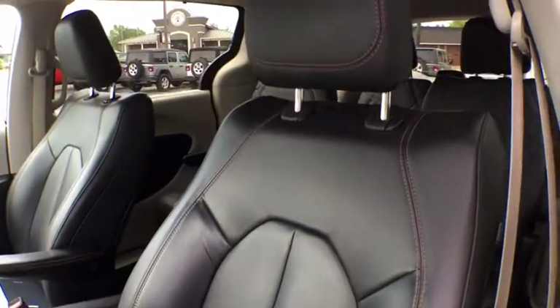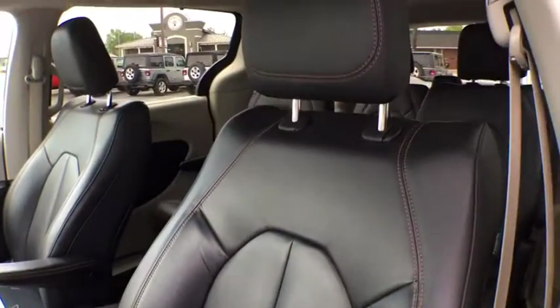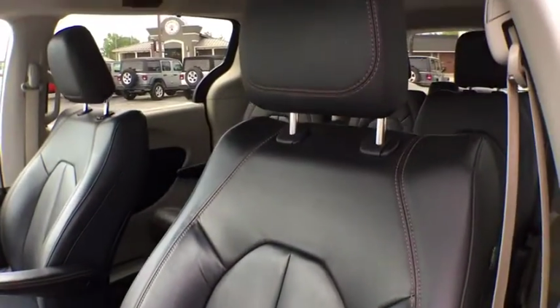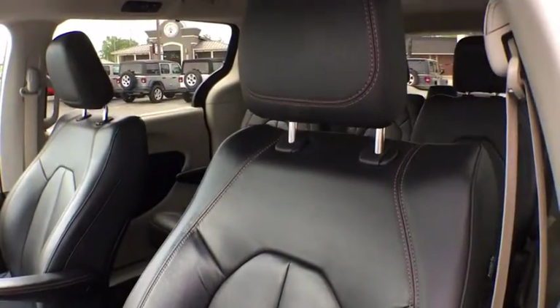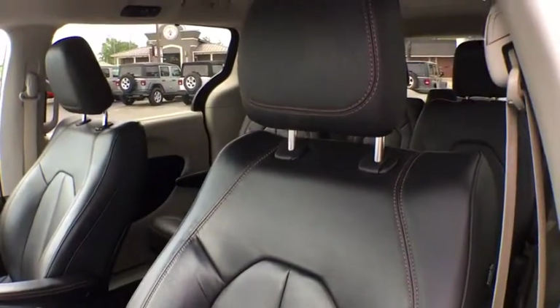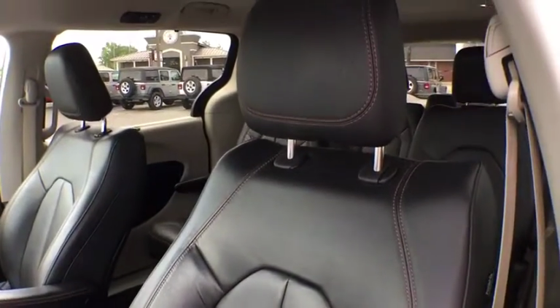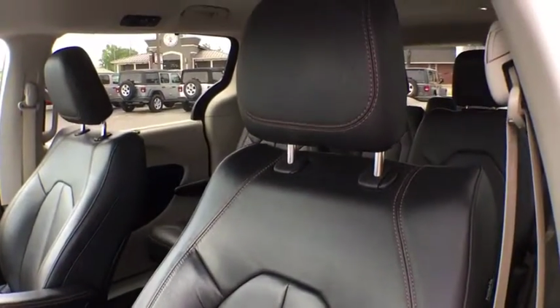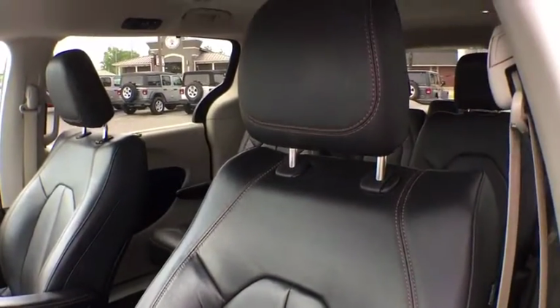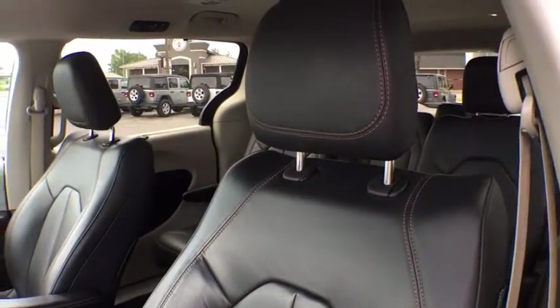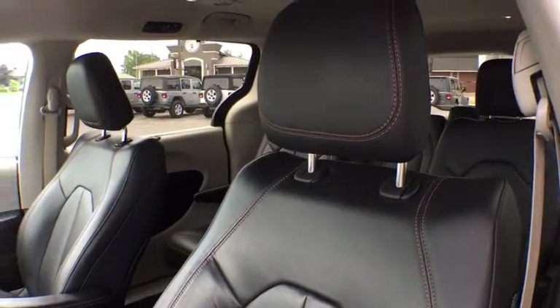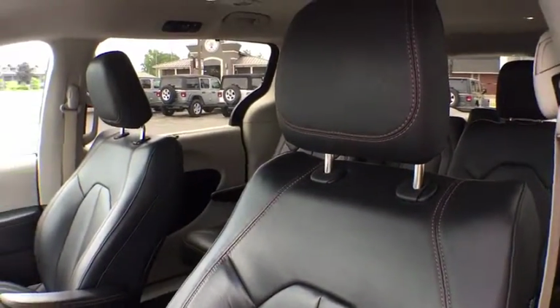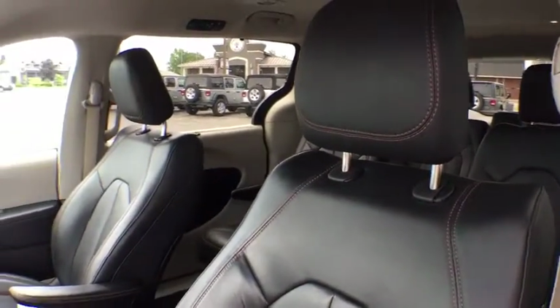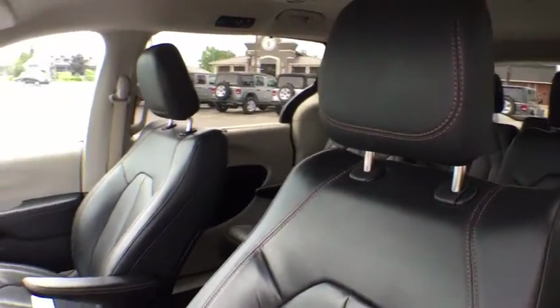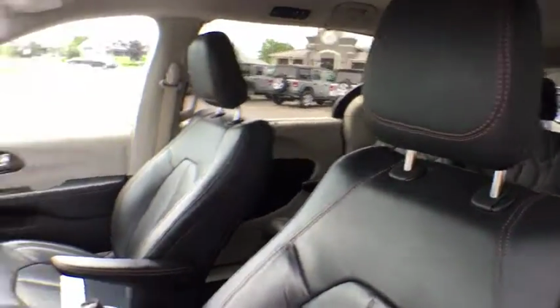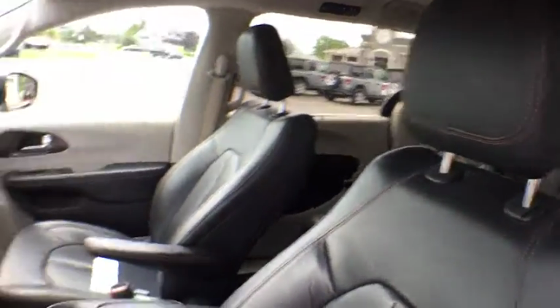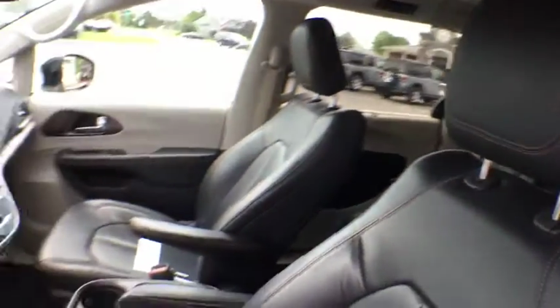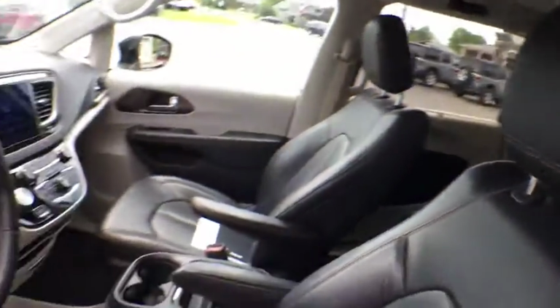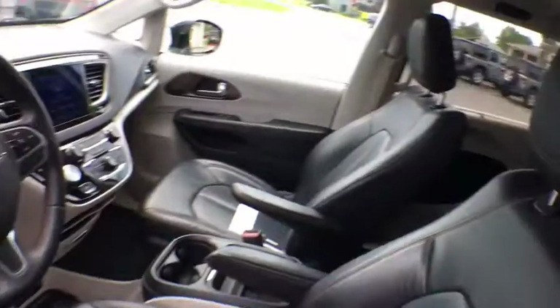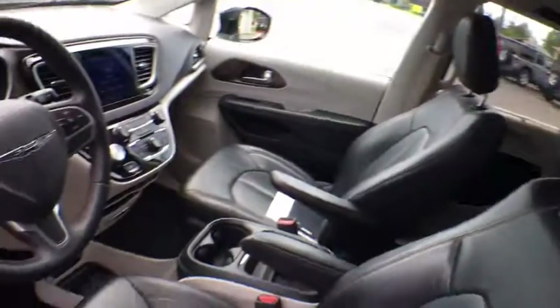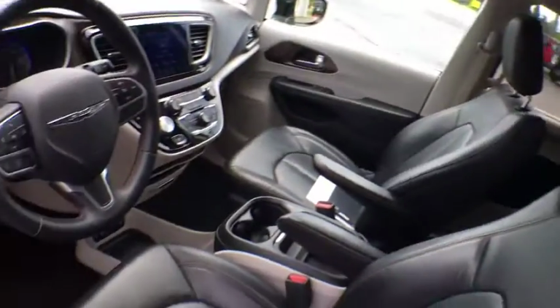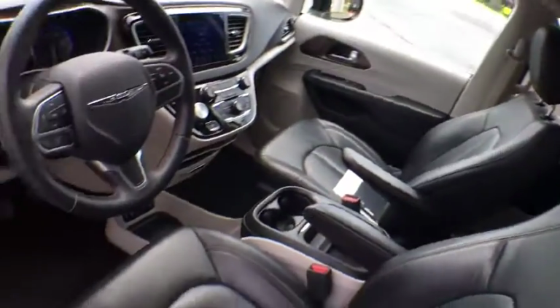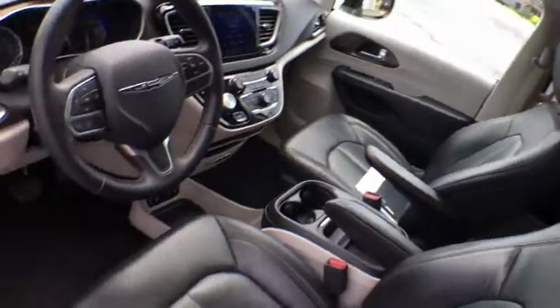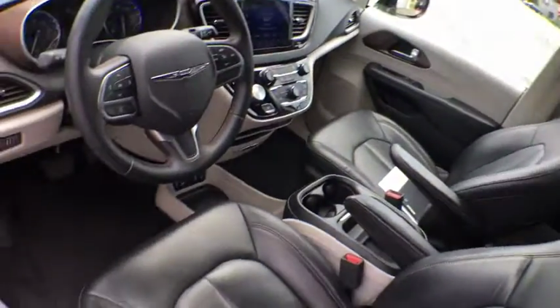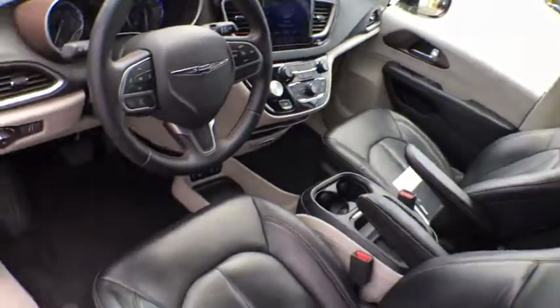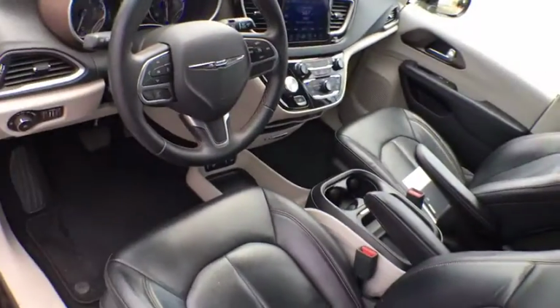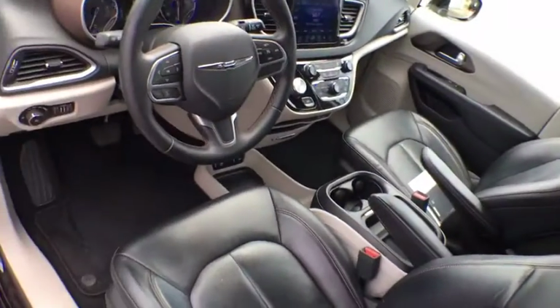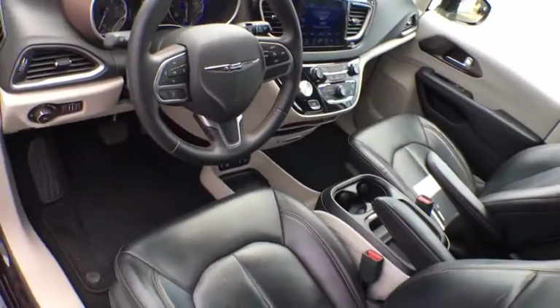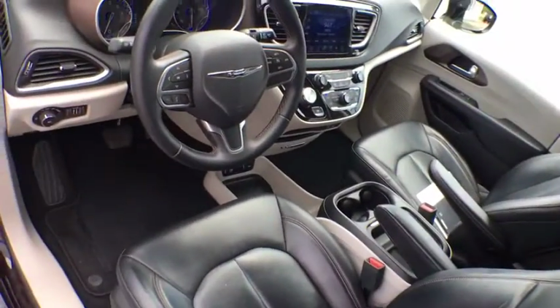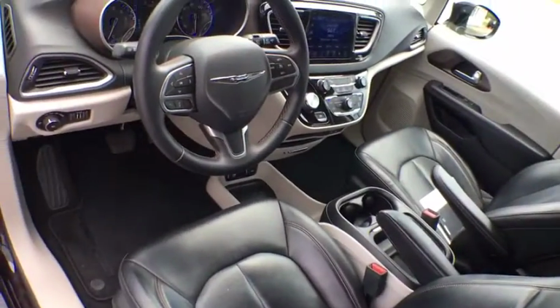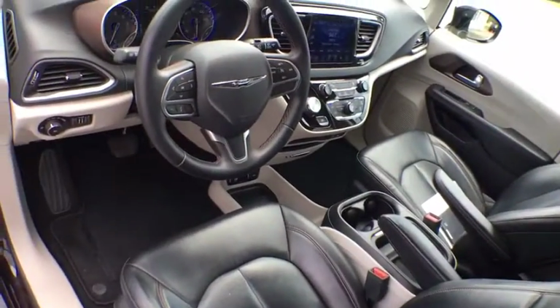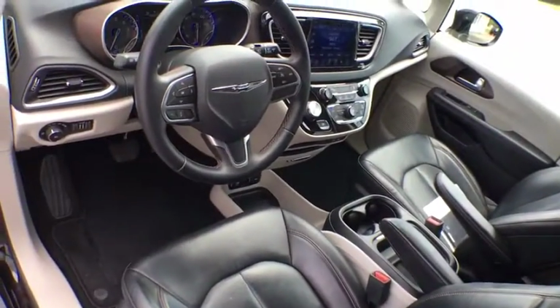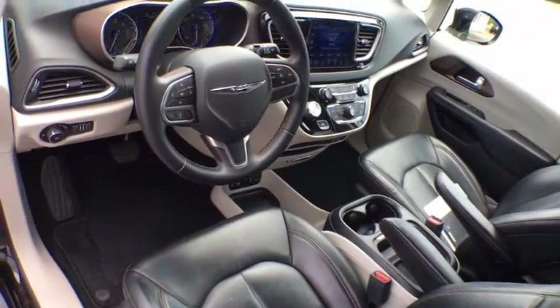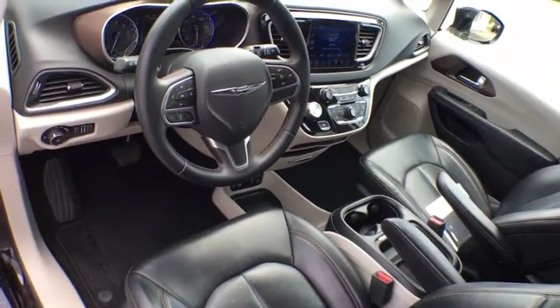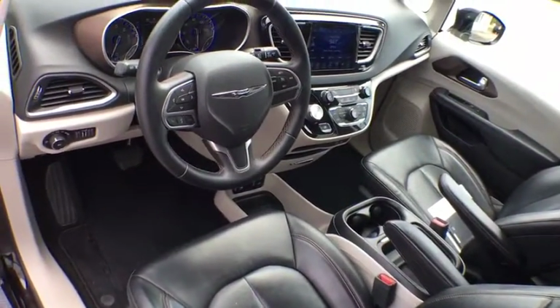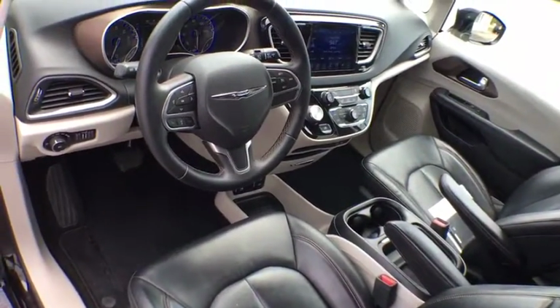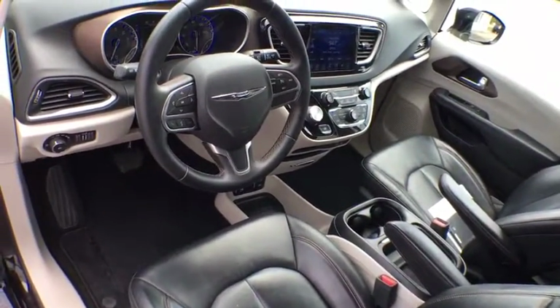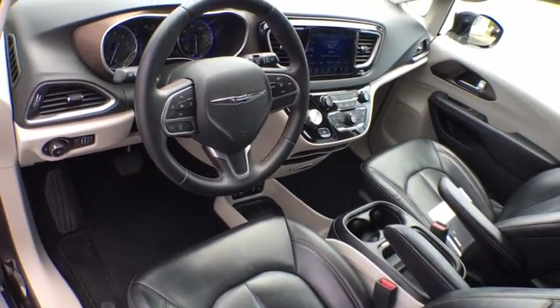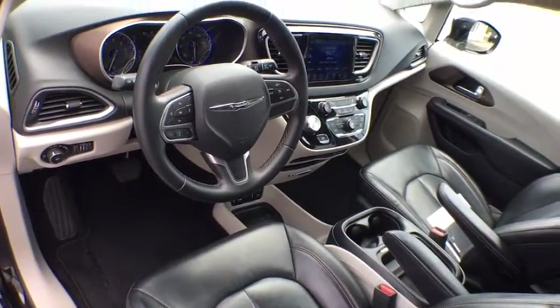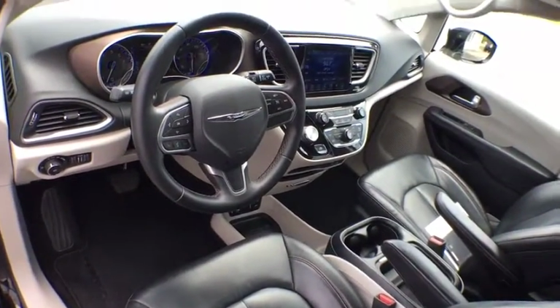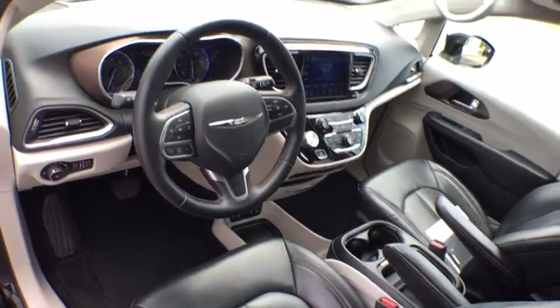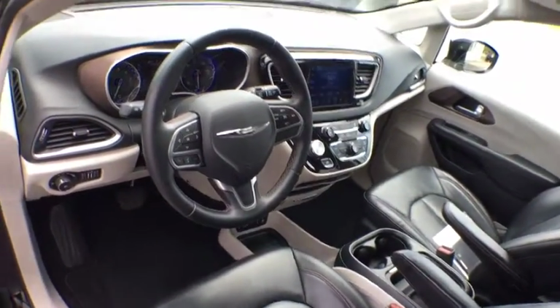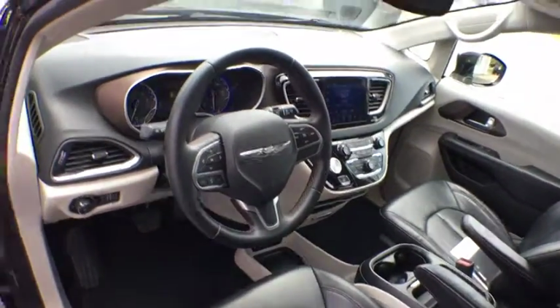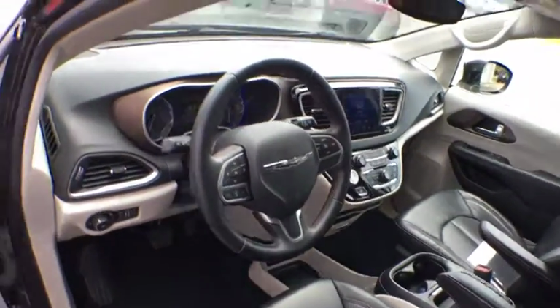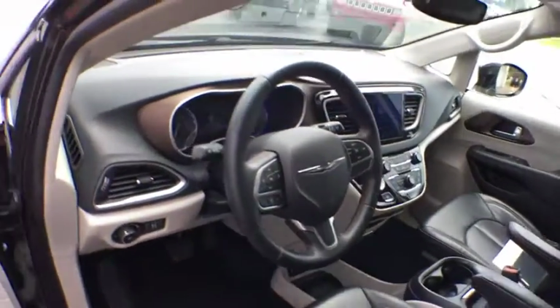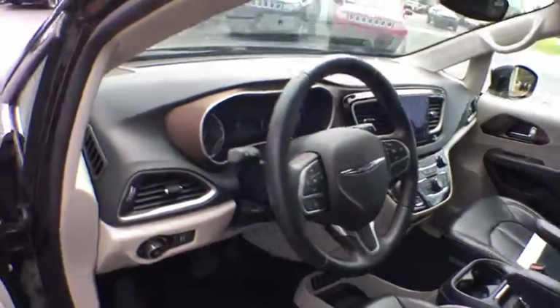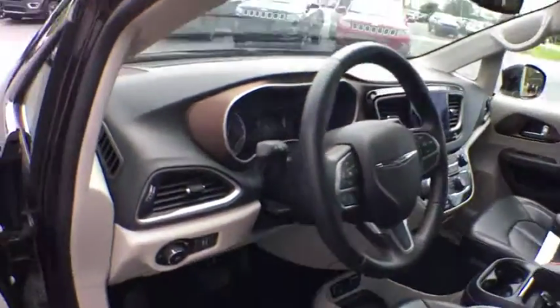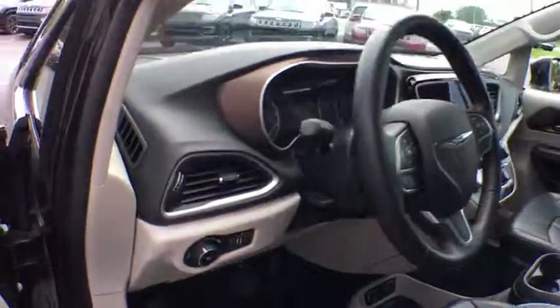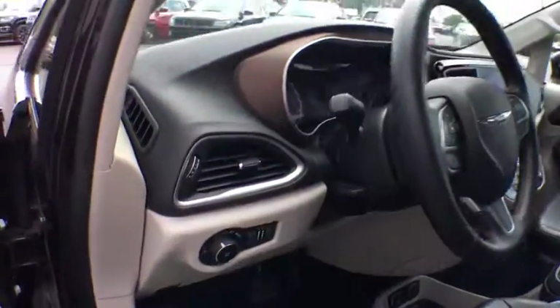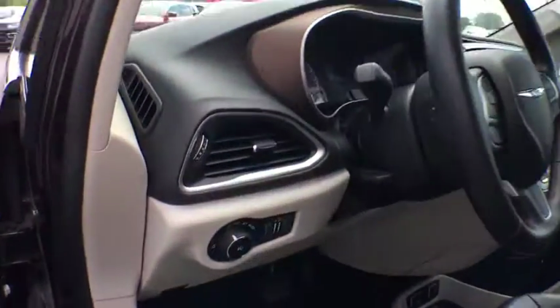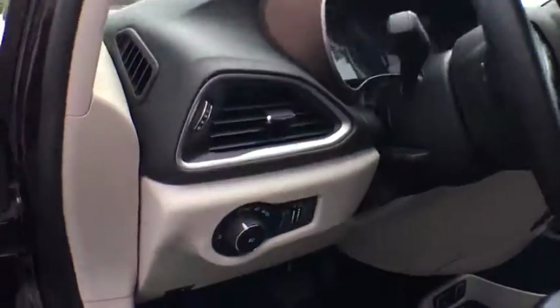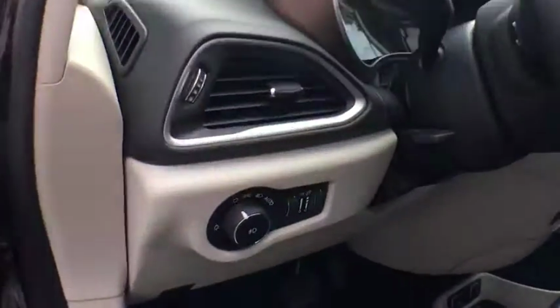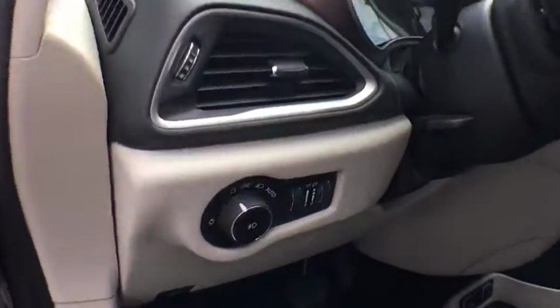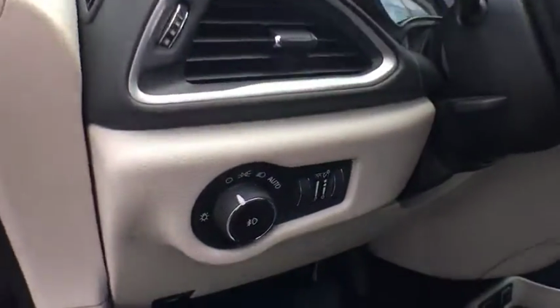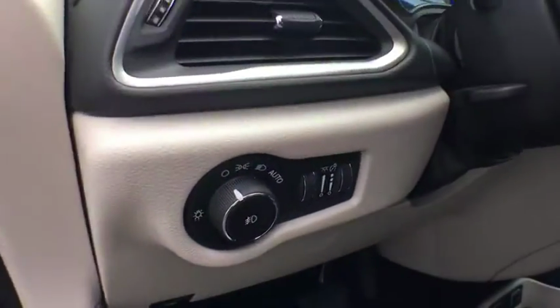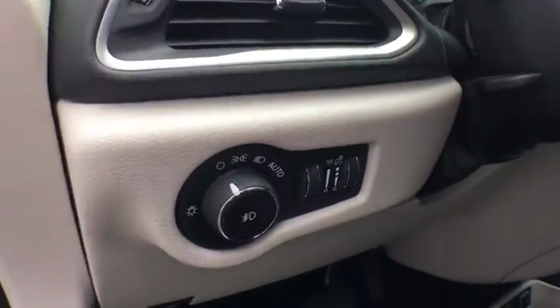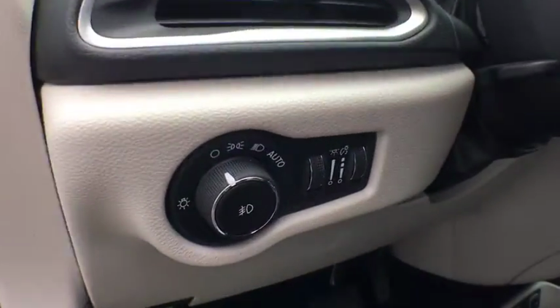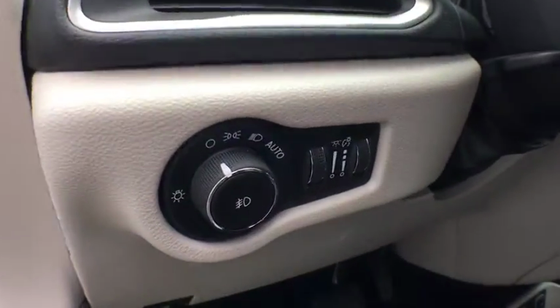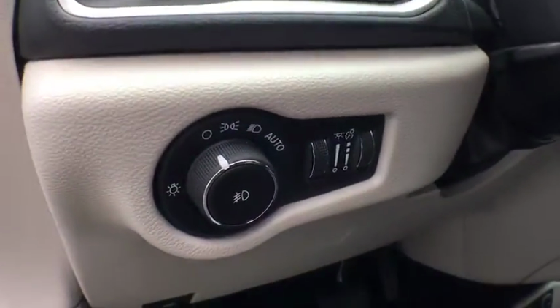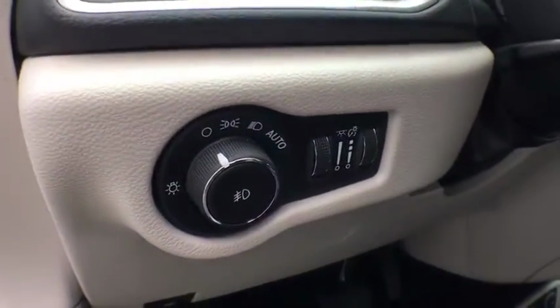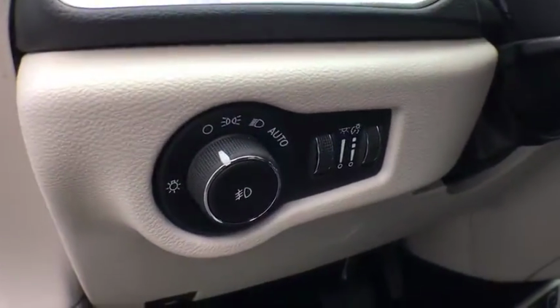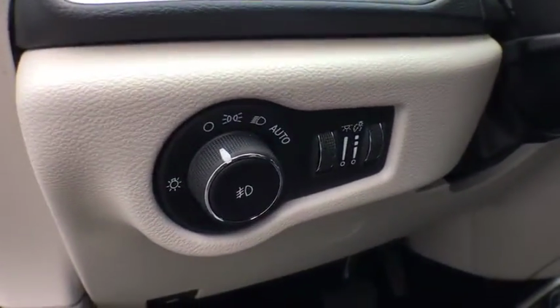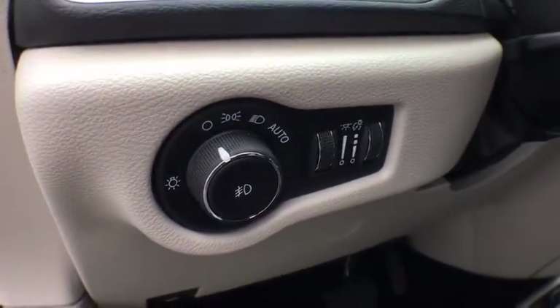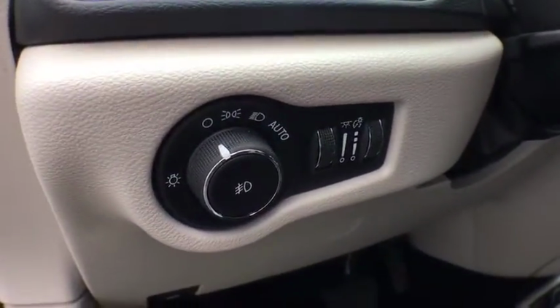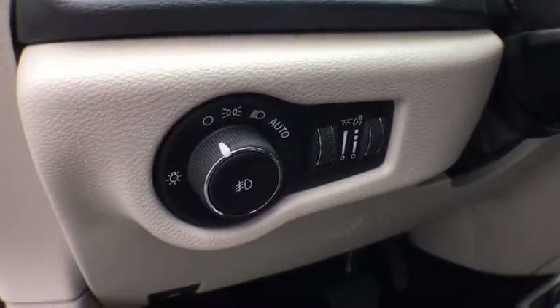Floor mats, aluminum wheels, four-wheel disc brakes, cruise control, rear defrost, climate control, front-wheel drive.